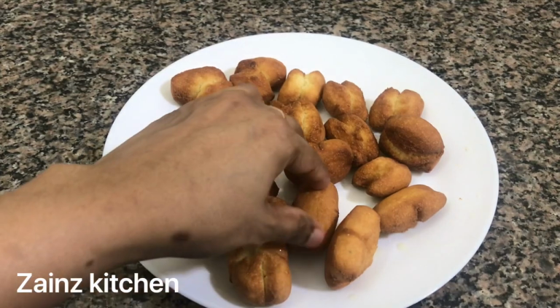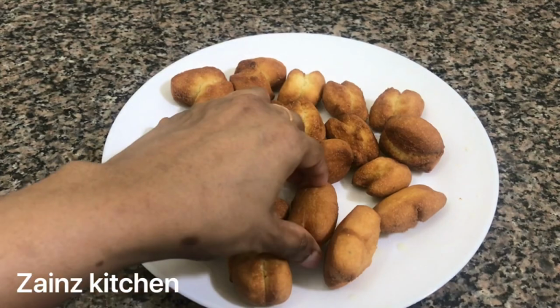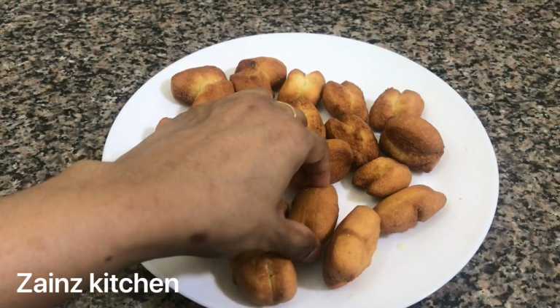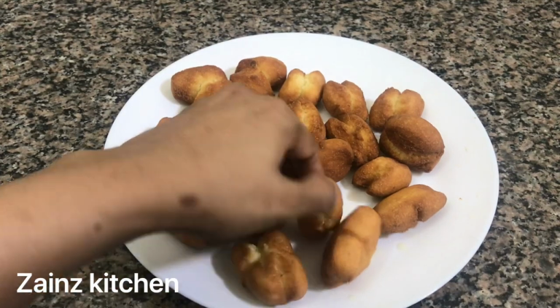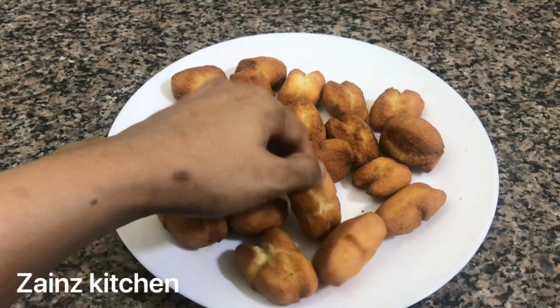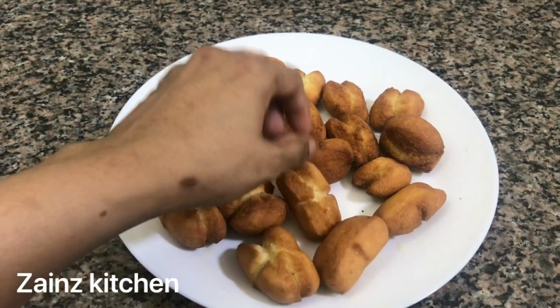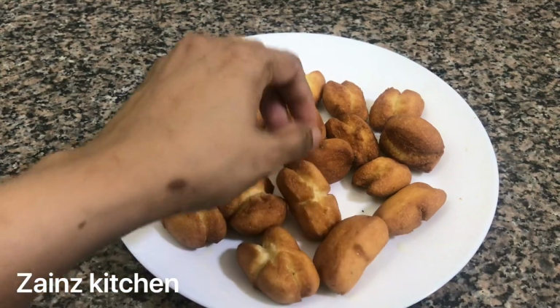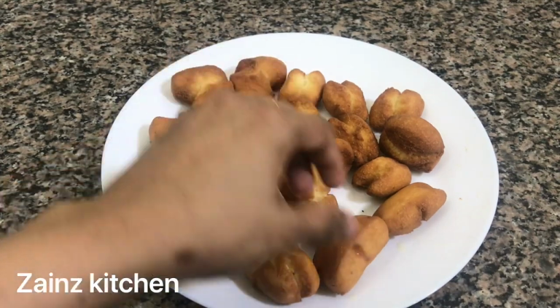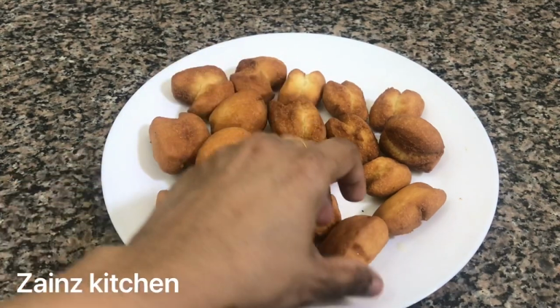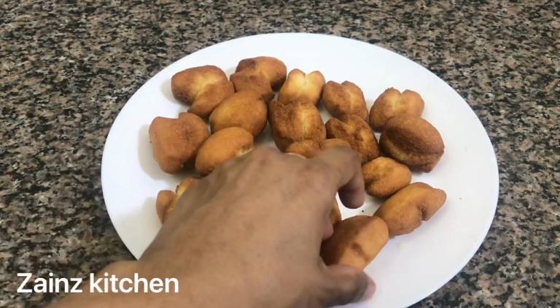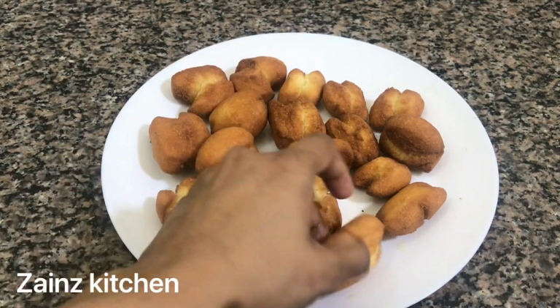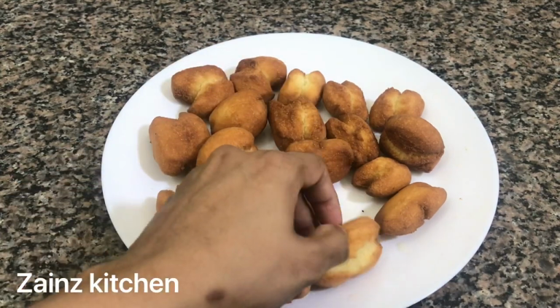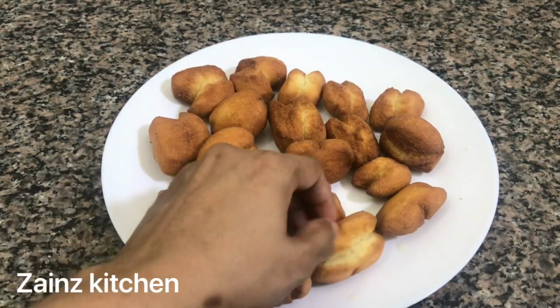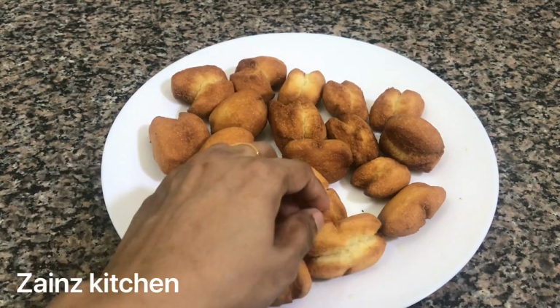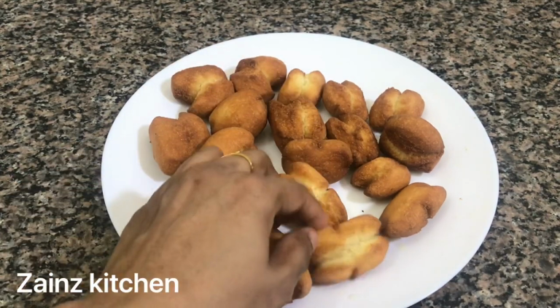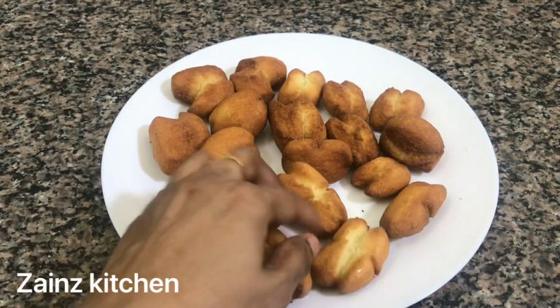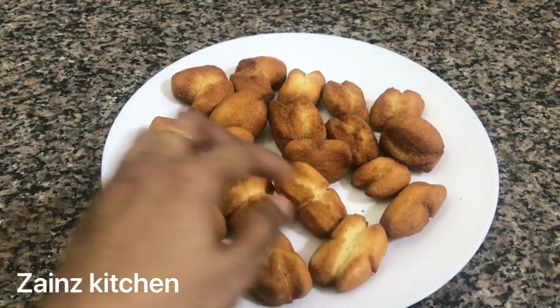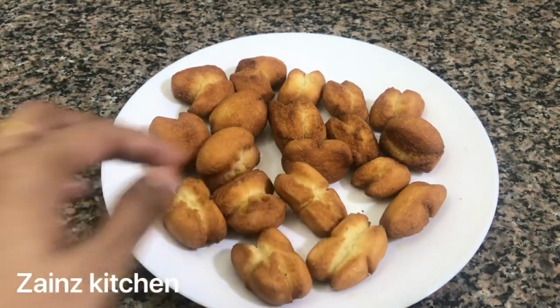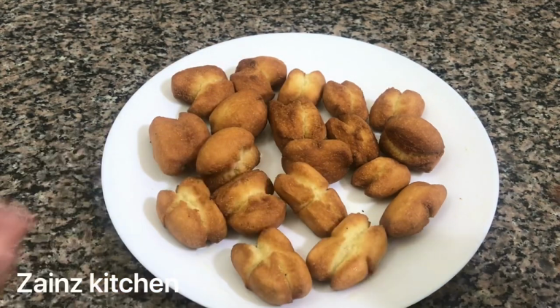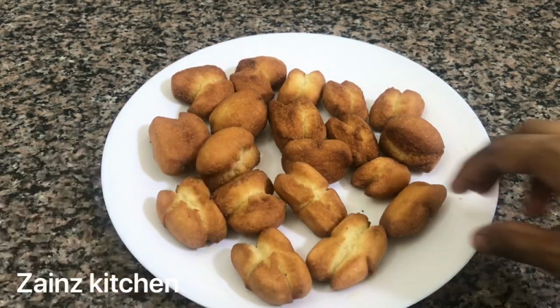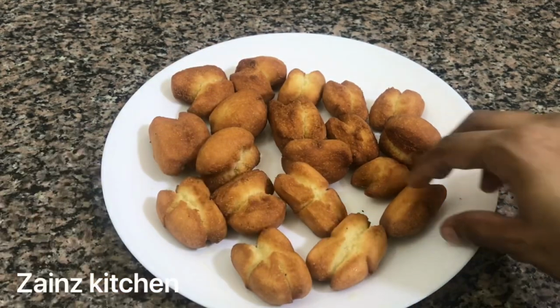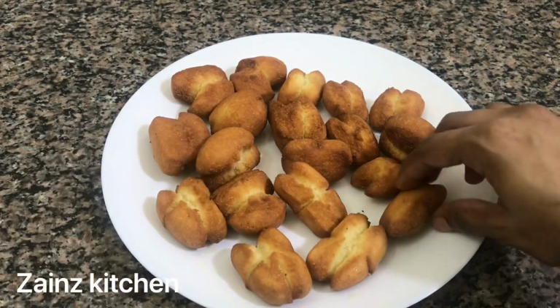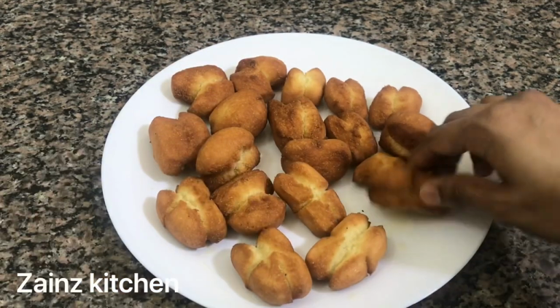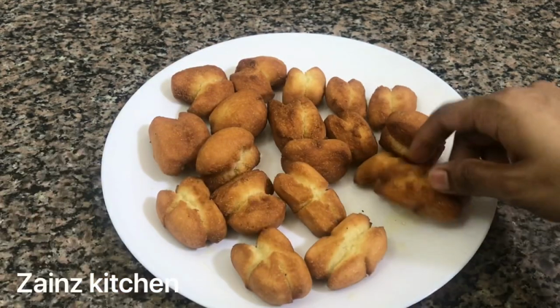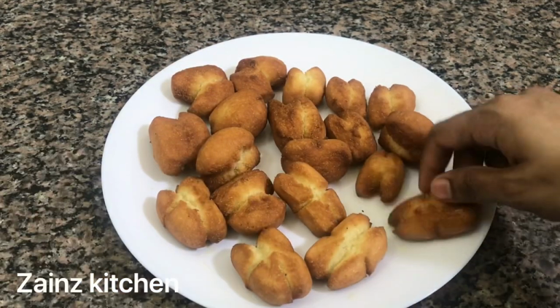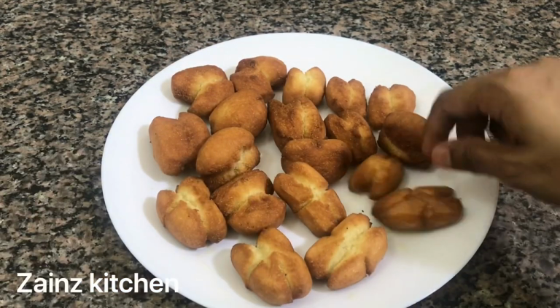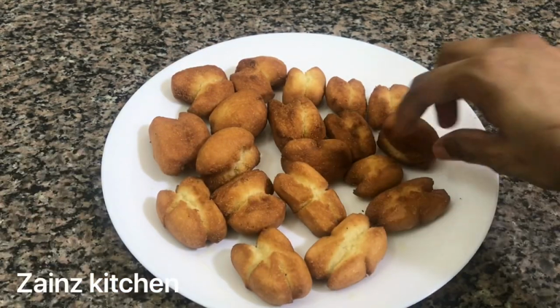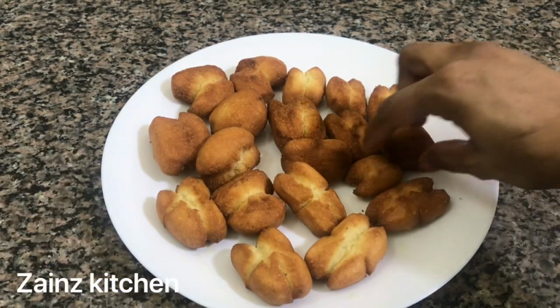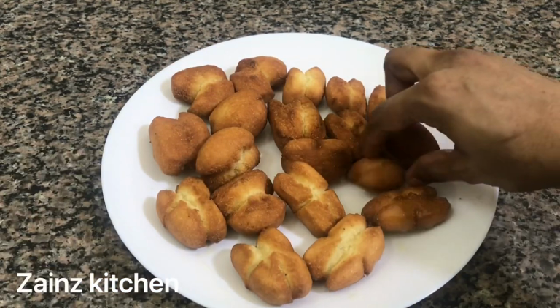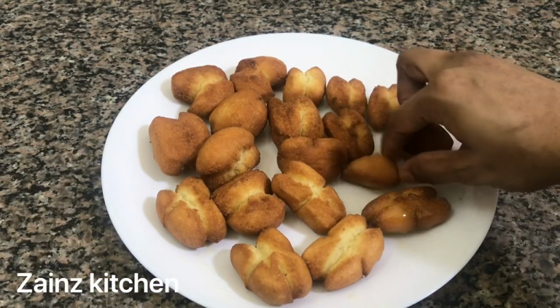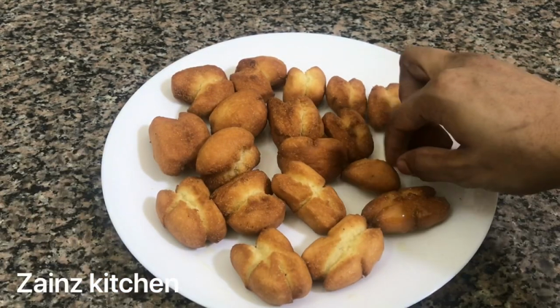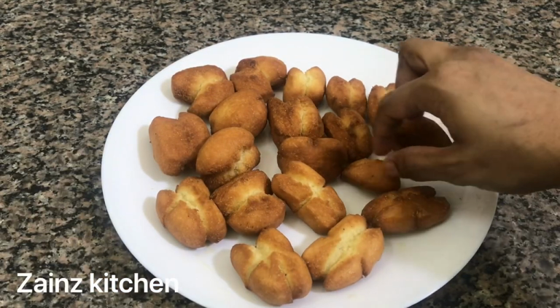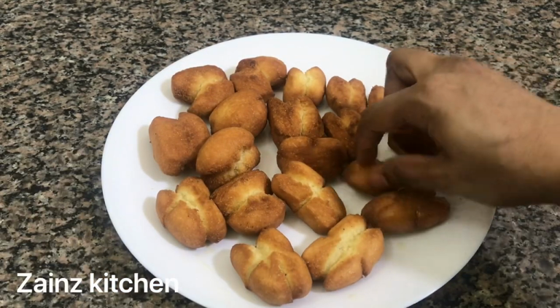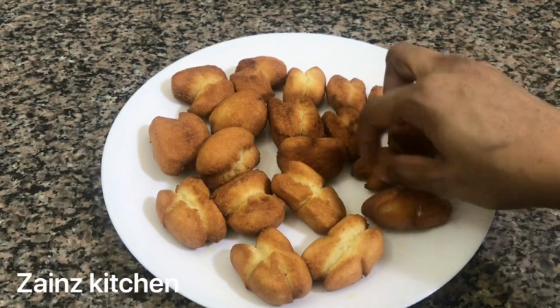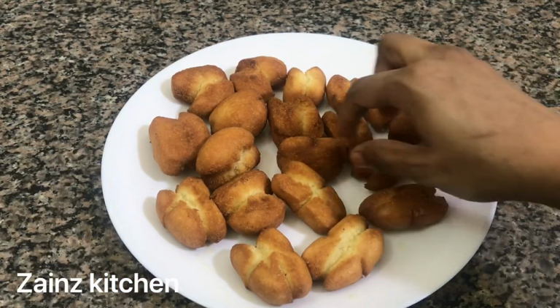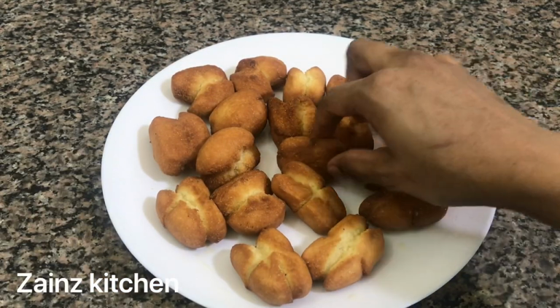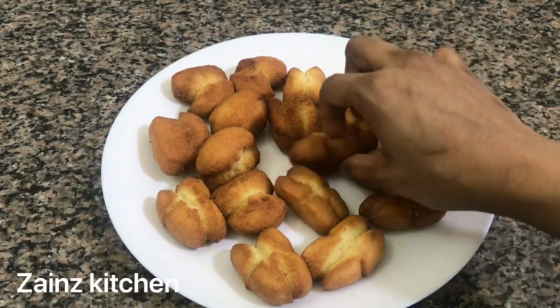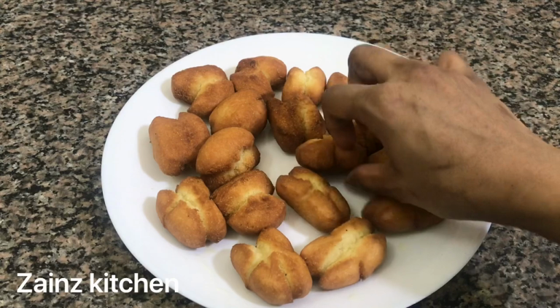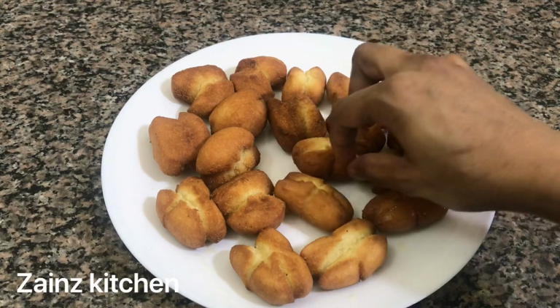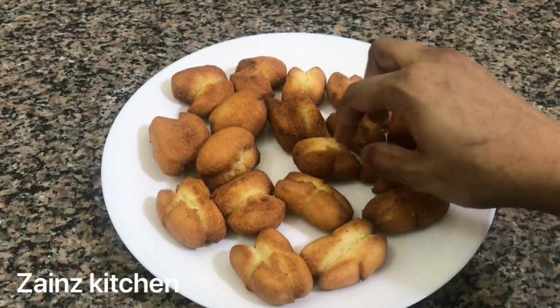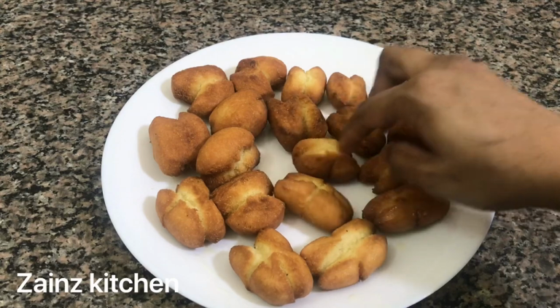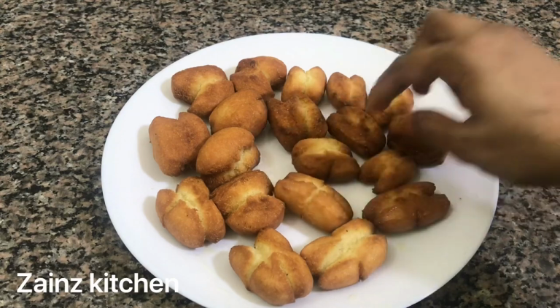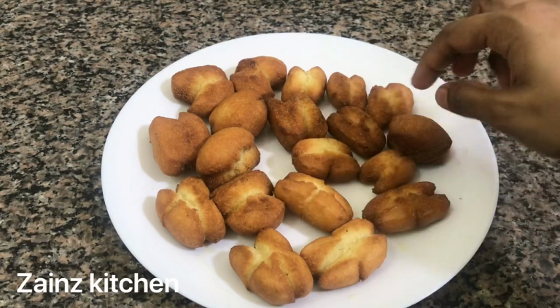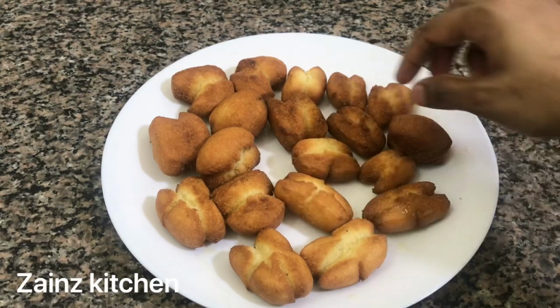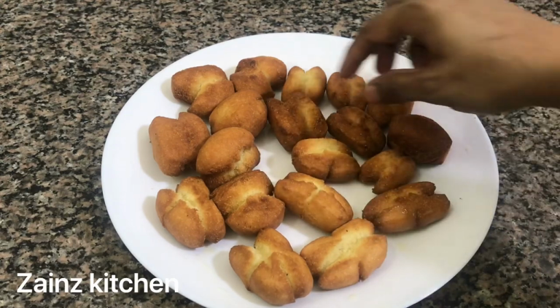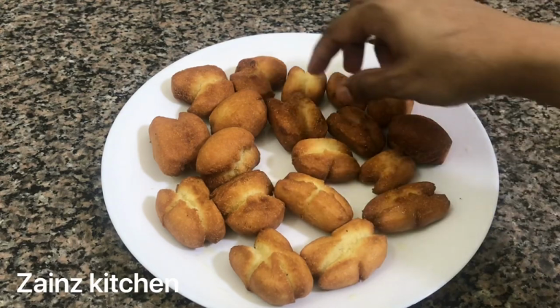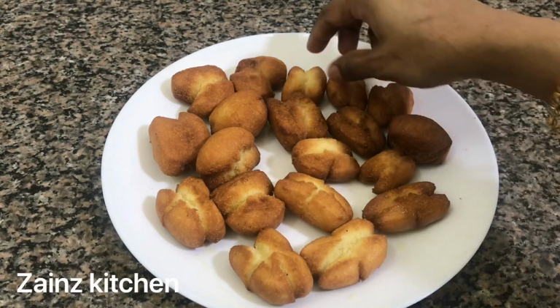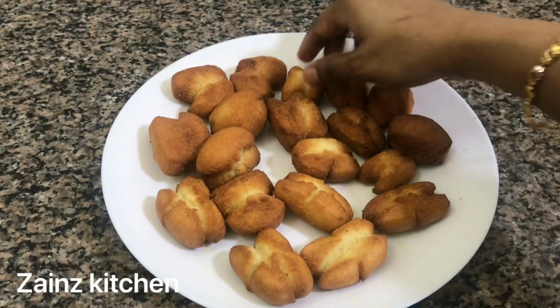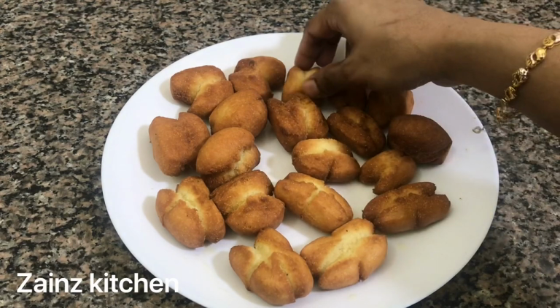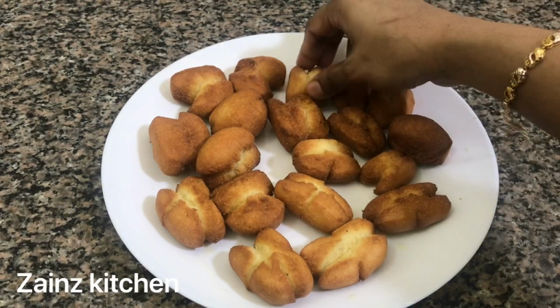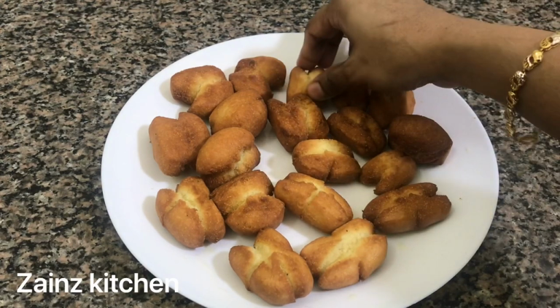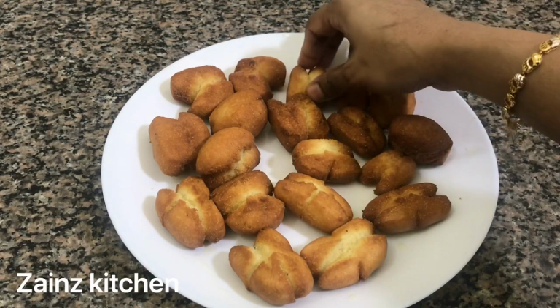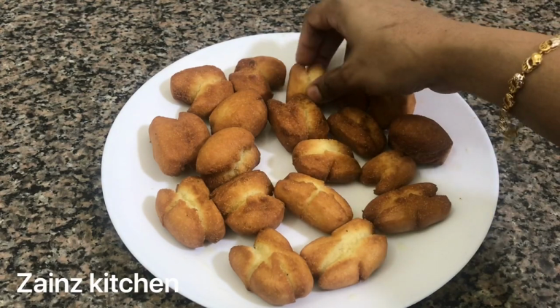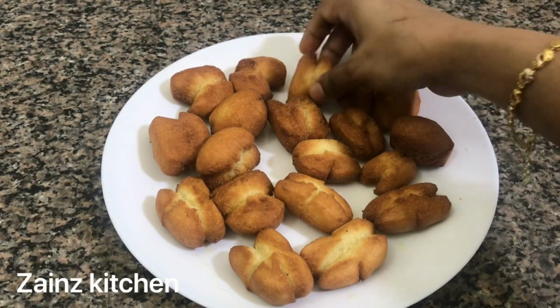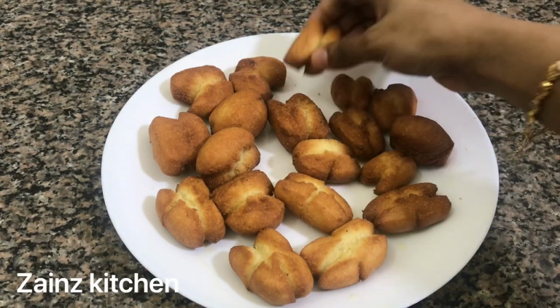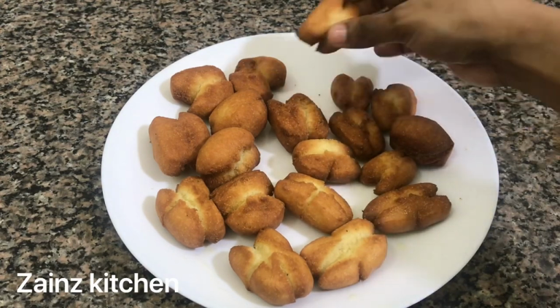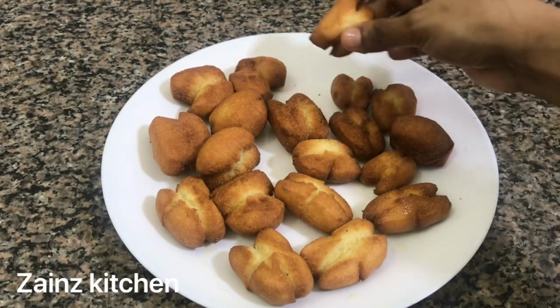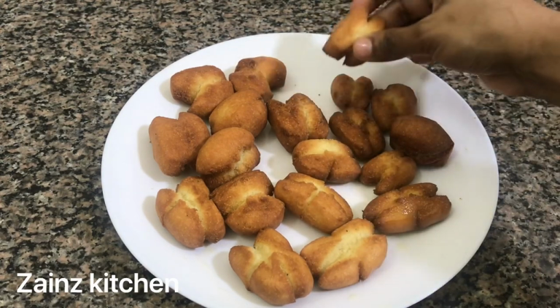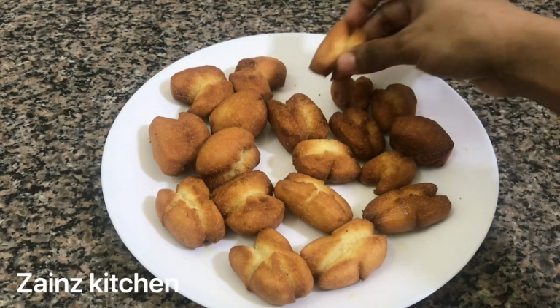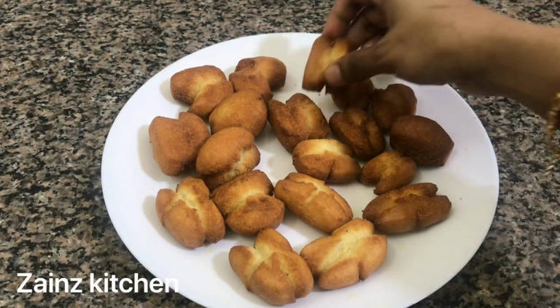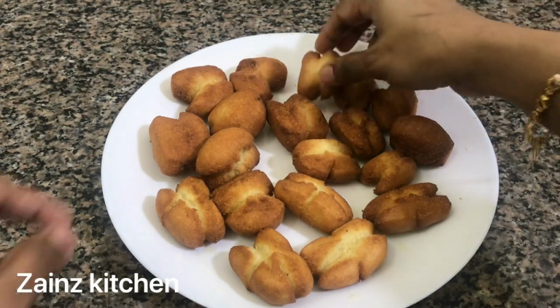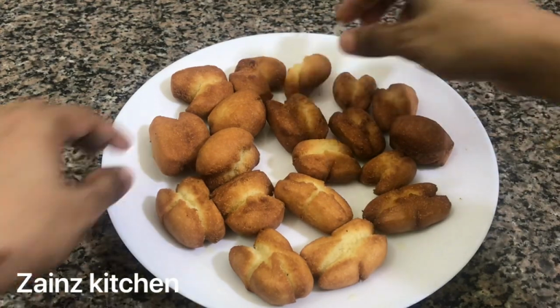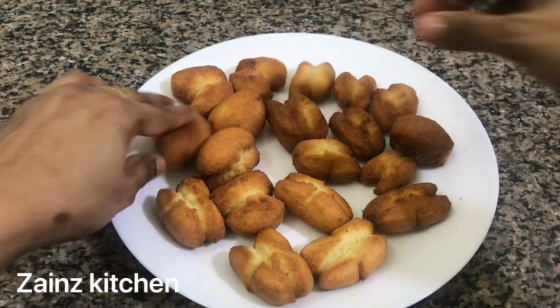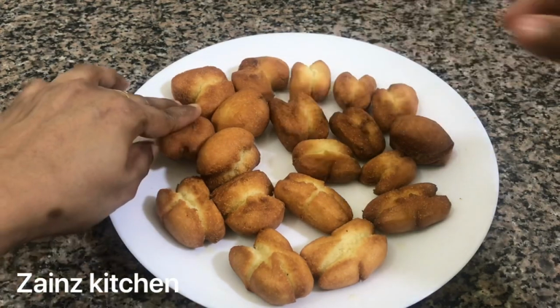Hello friends! Welcome to Dain's Kitchen! Now we are ready for this. It's a very easy and tasty meal snack. We are ready for a lot of ingredients.